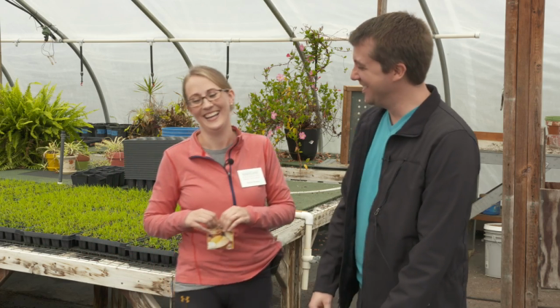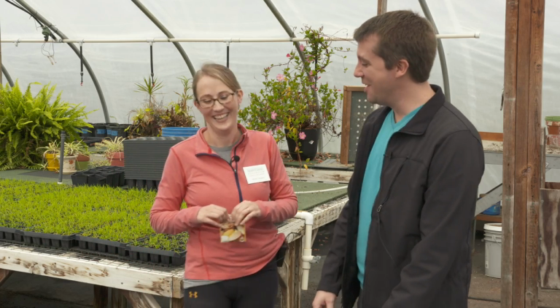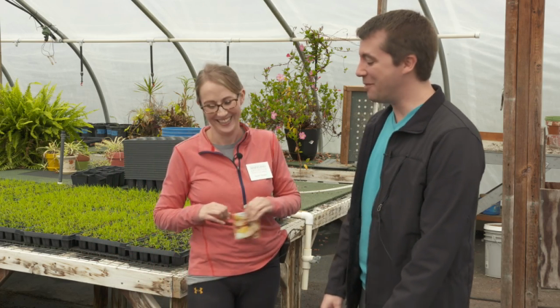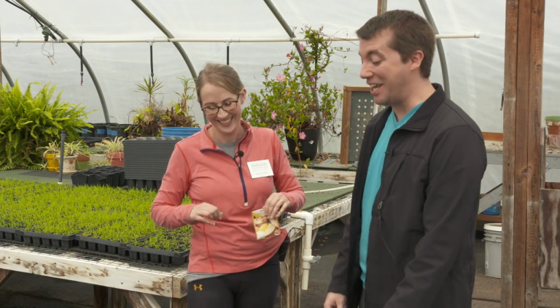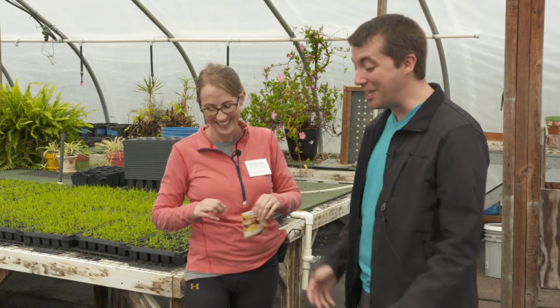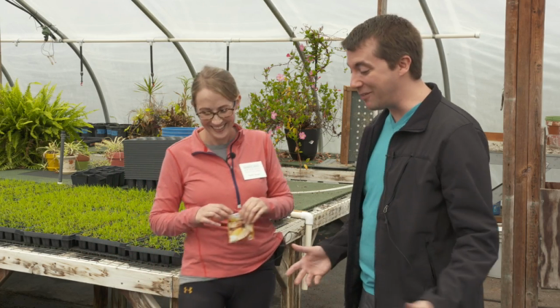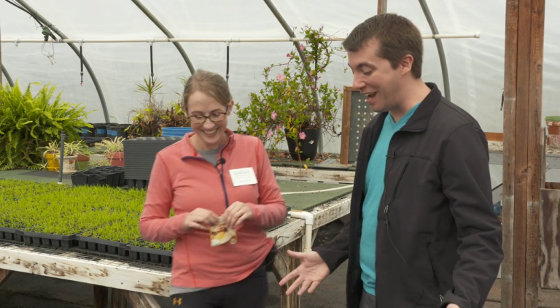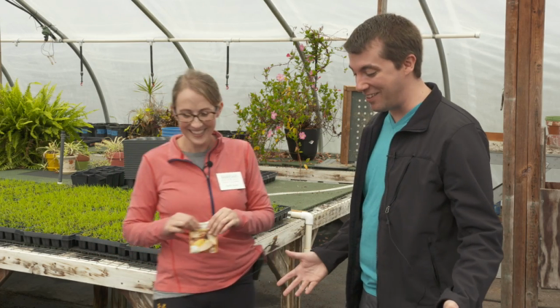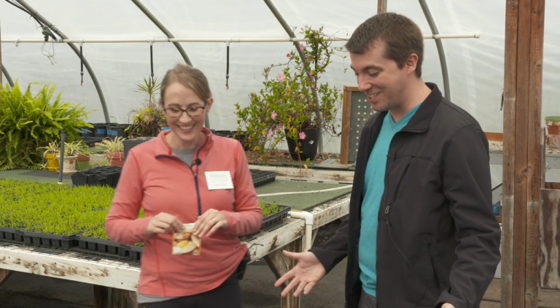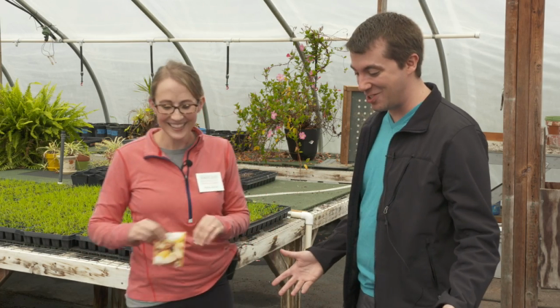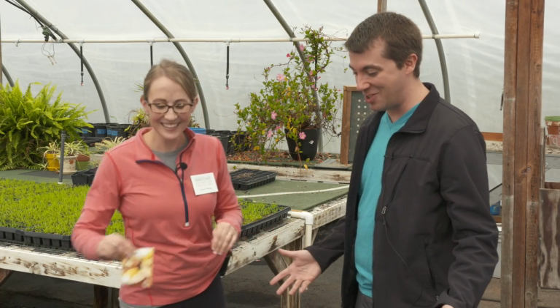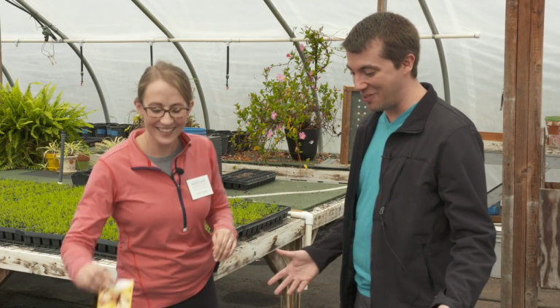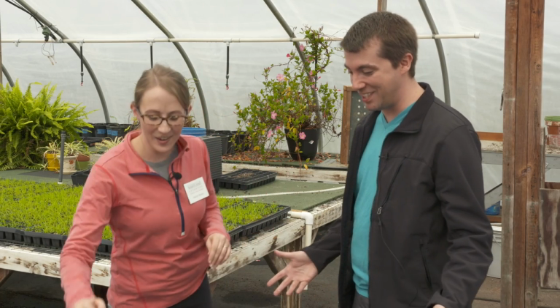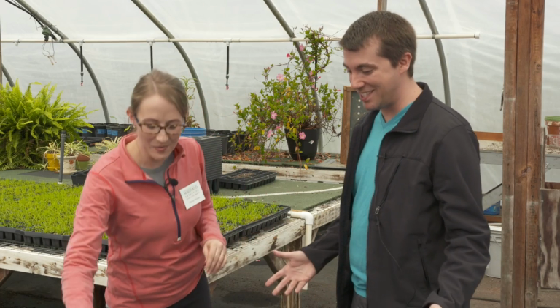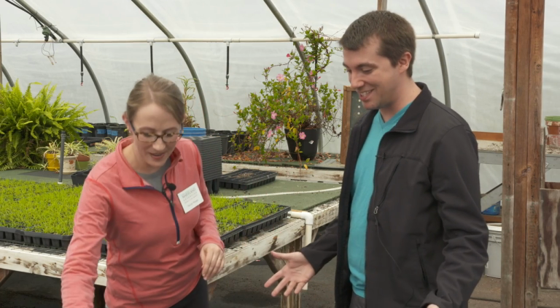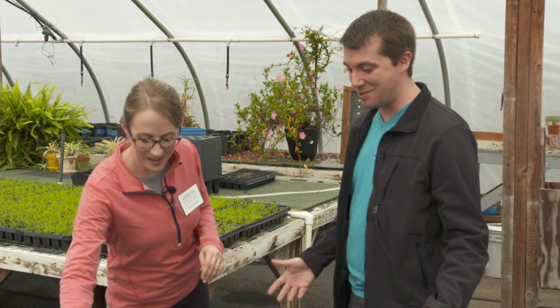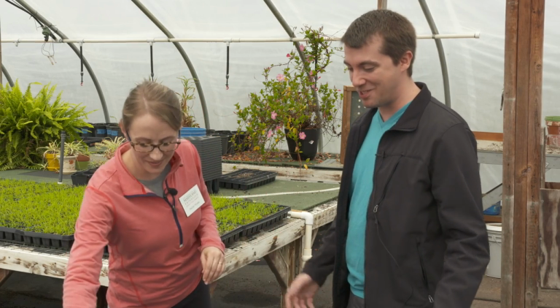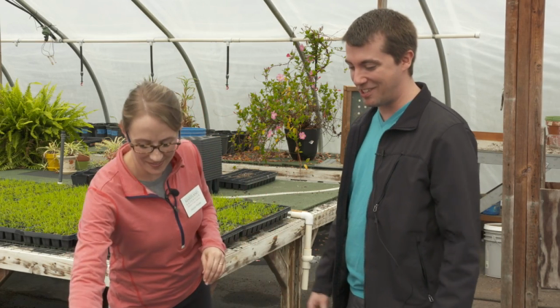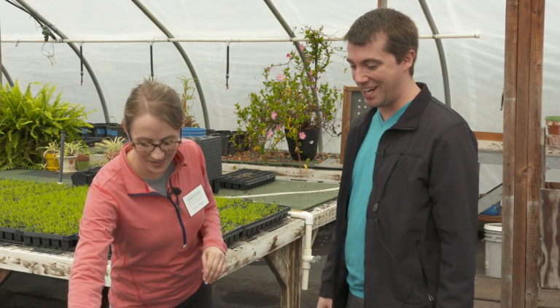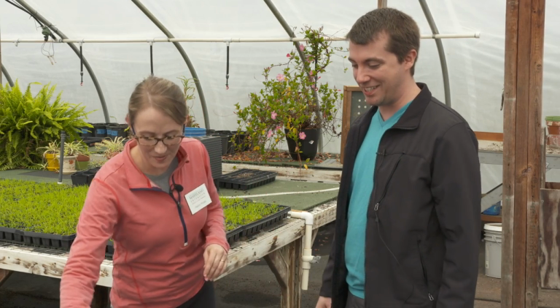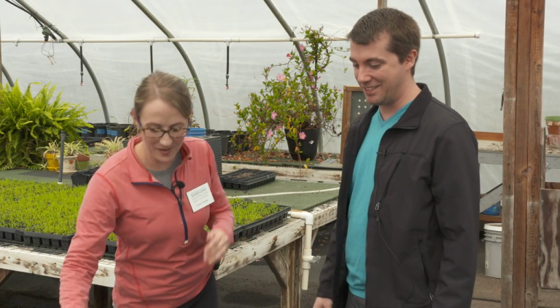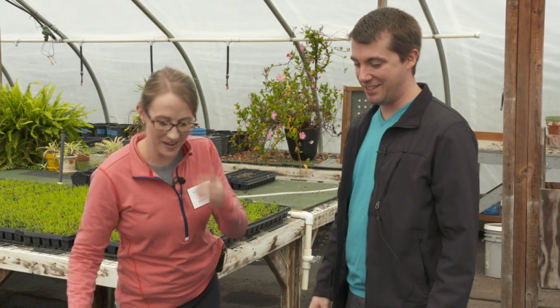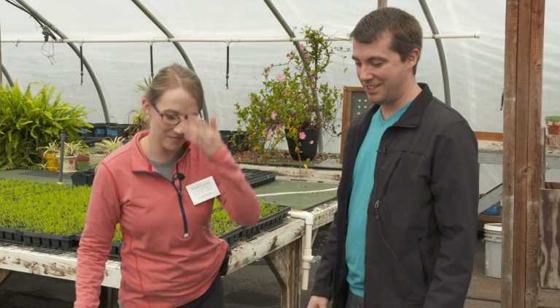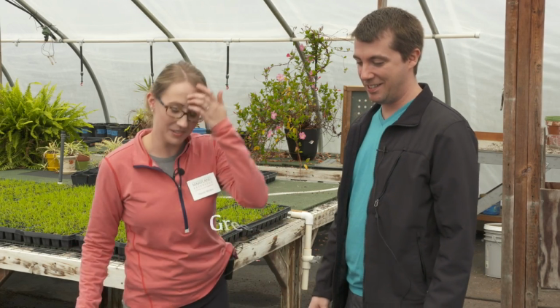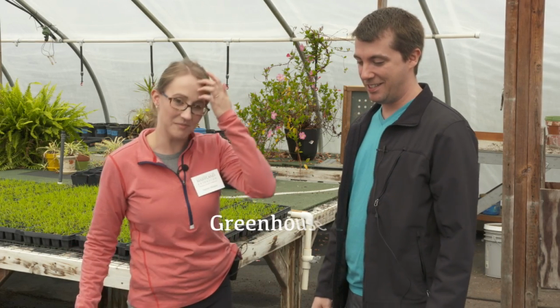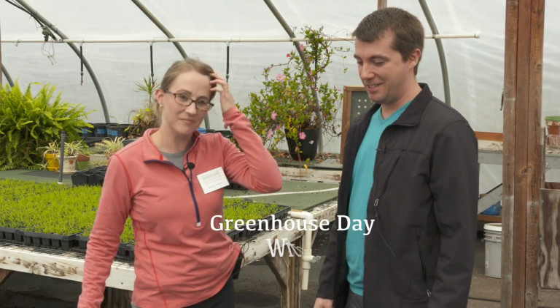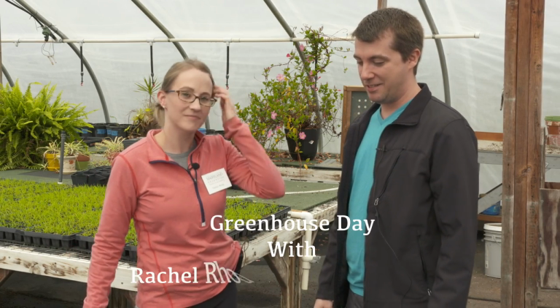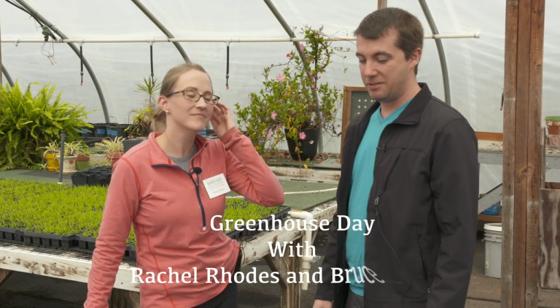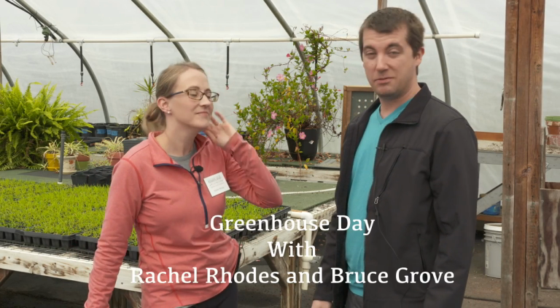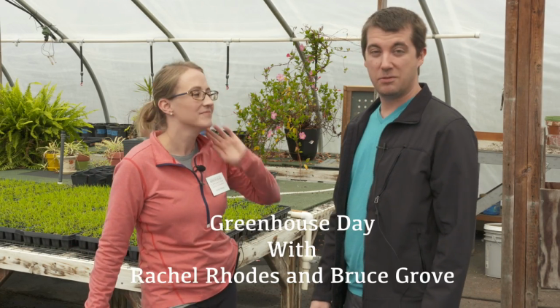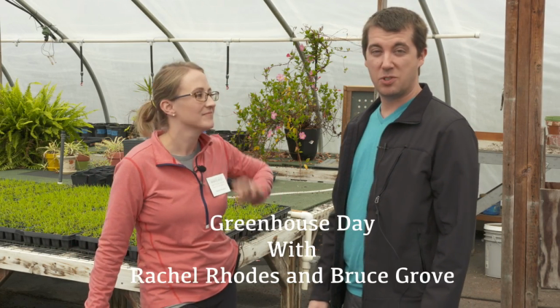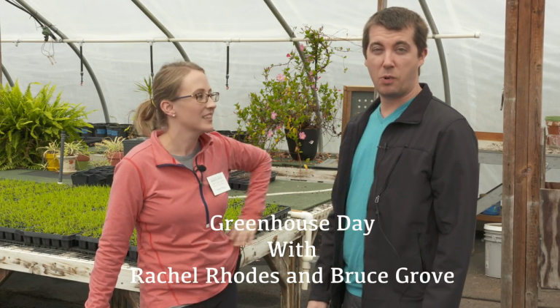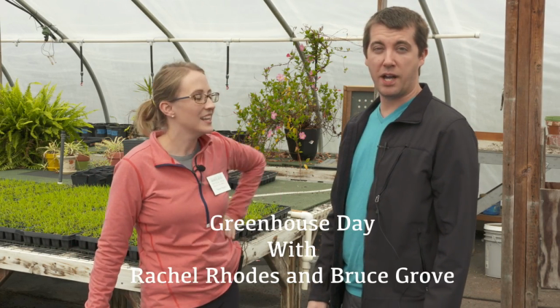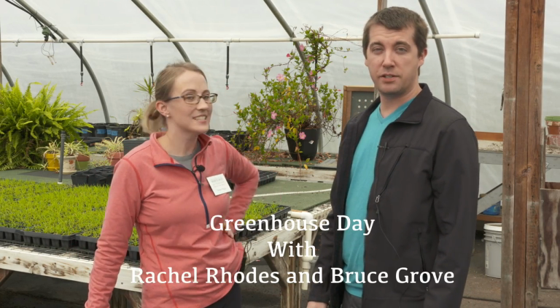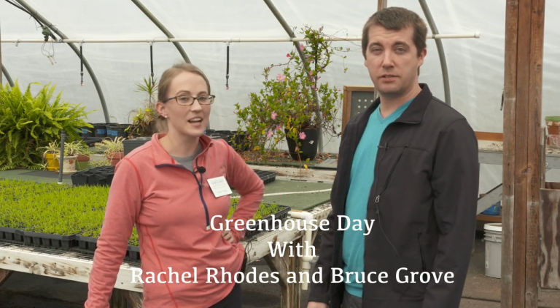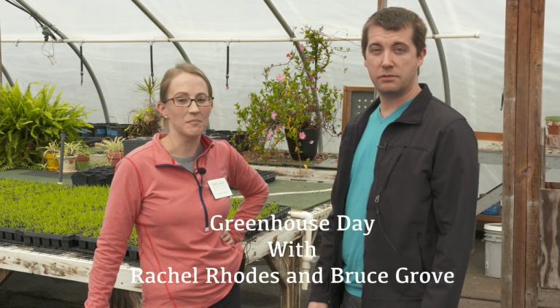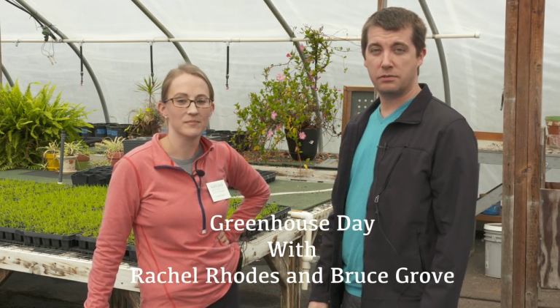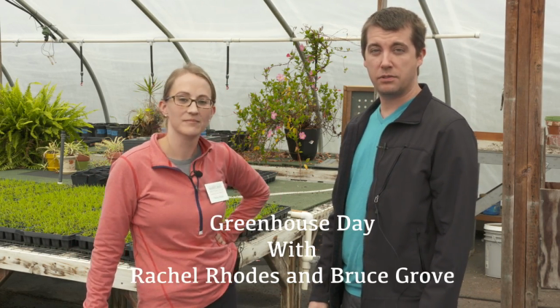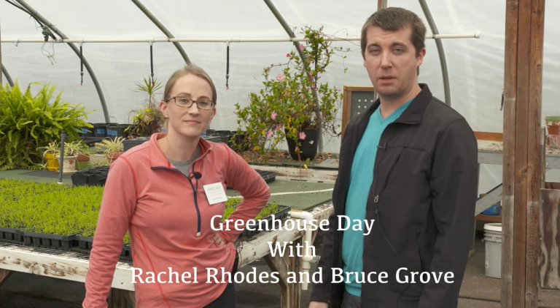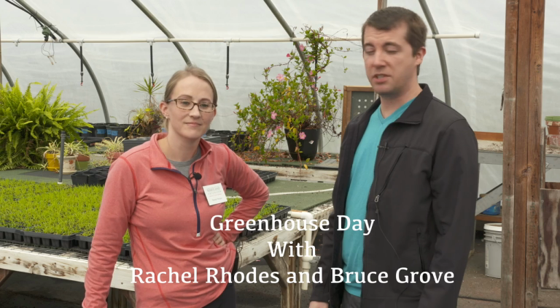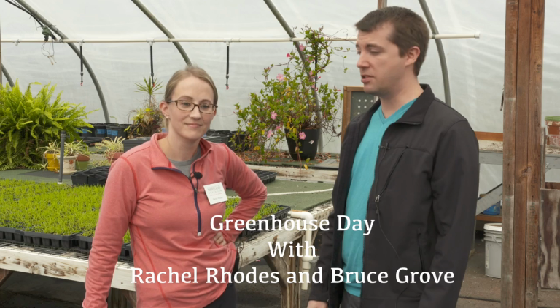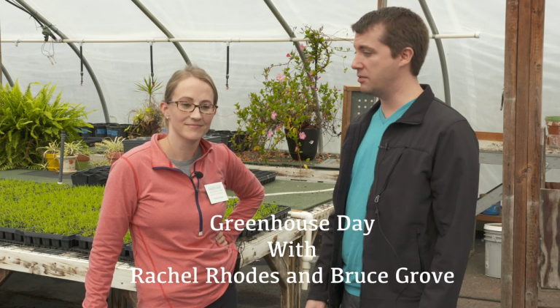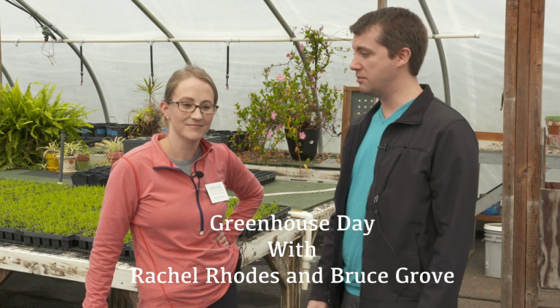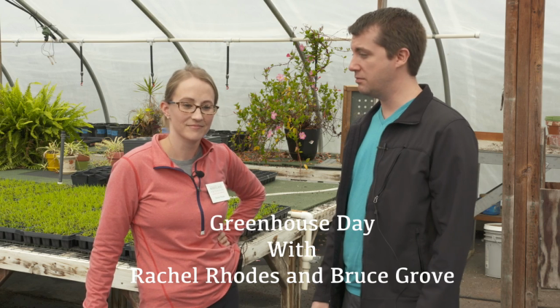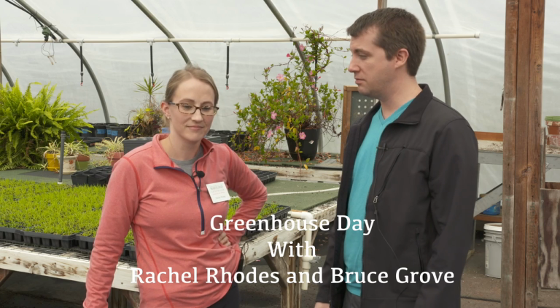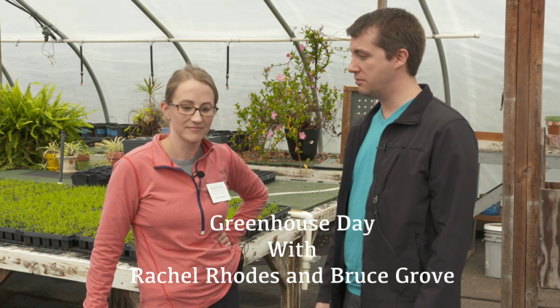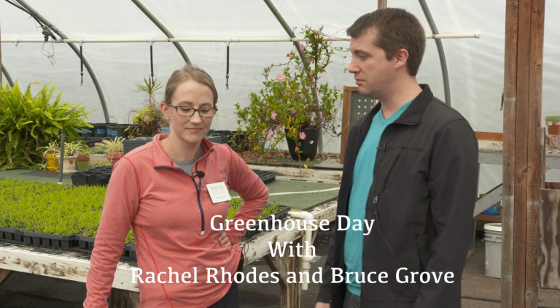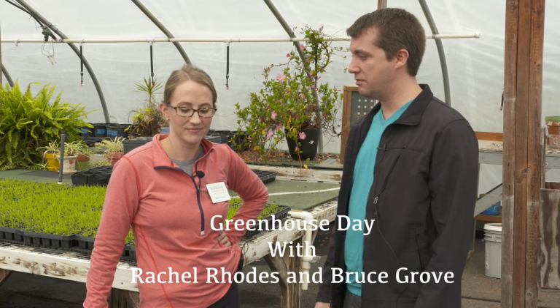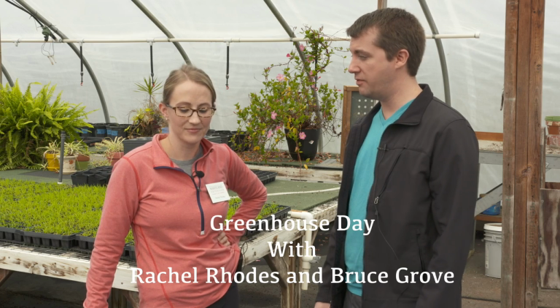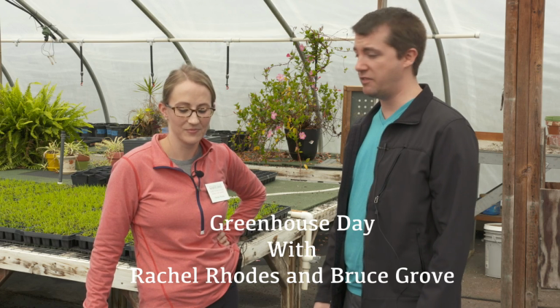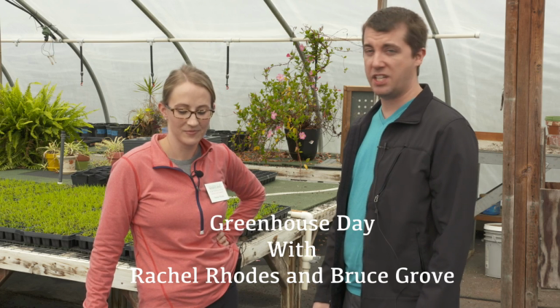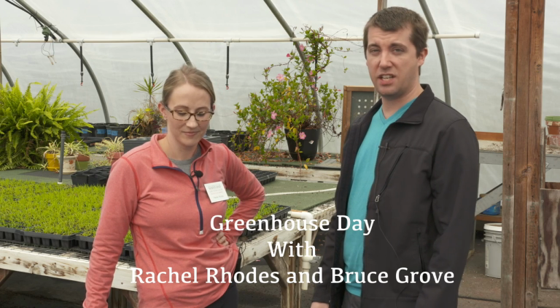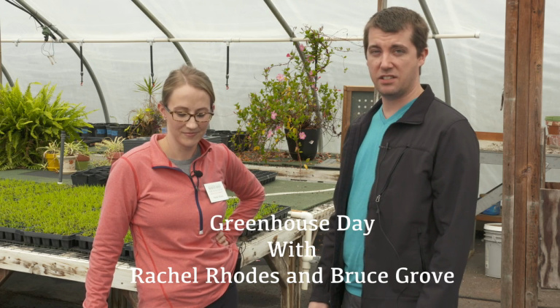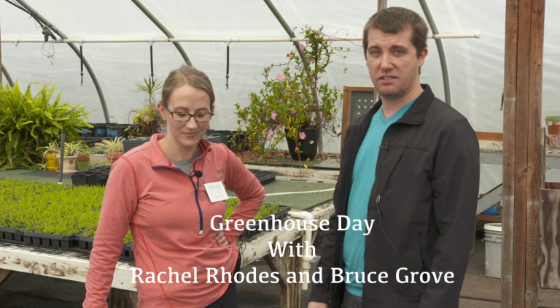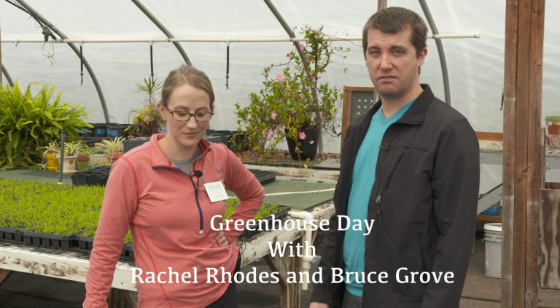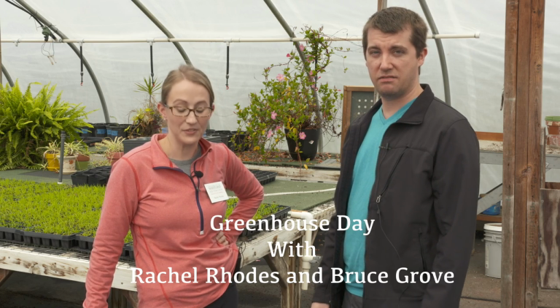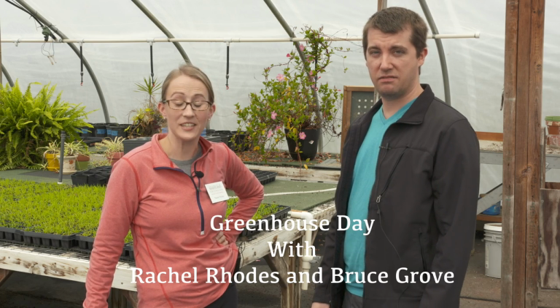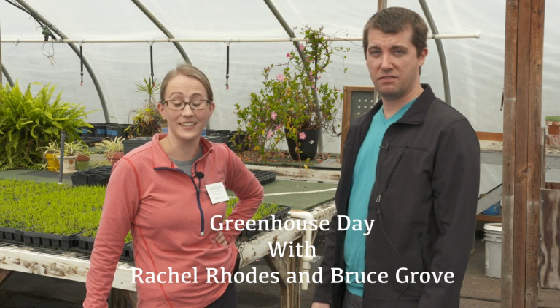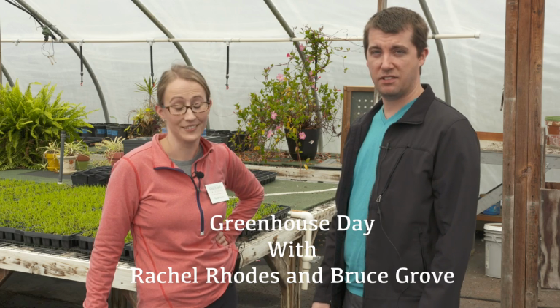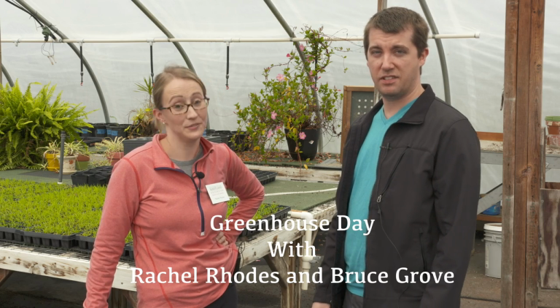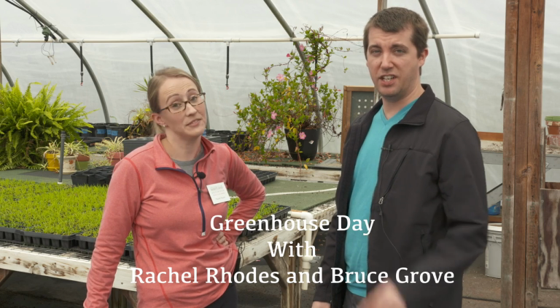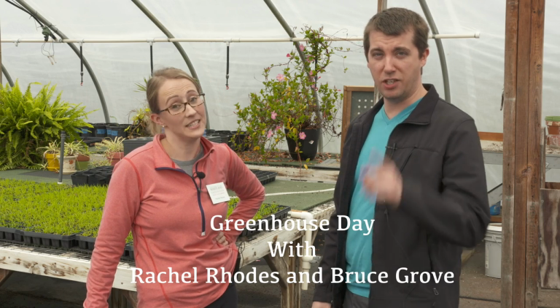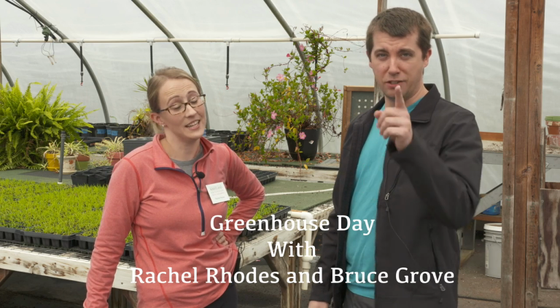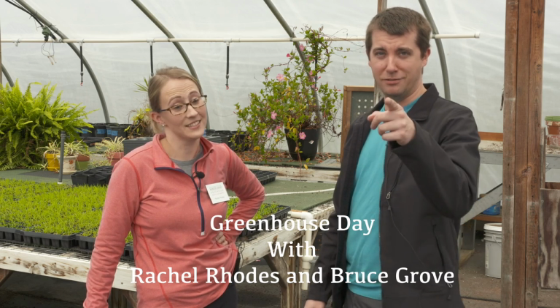Thank you for having us and showing us. No problem — squash, anytime. Coming soon, 50 days!